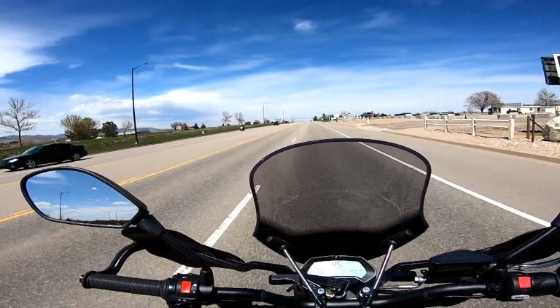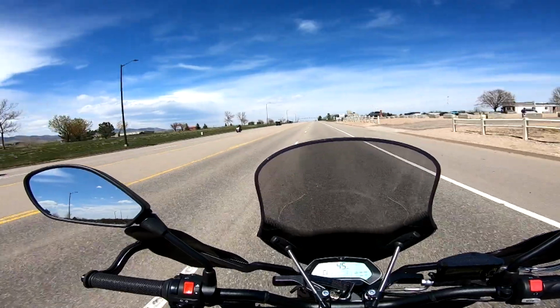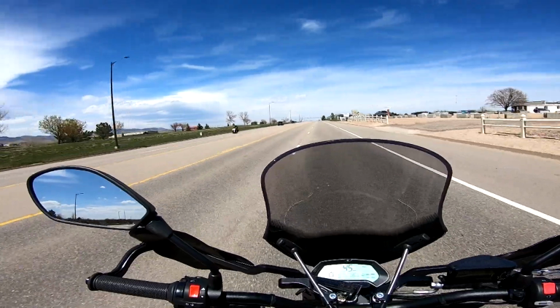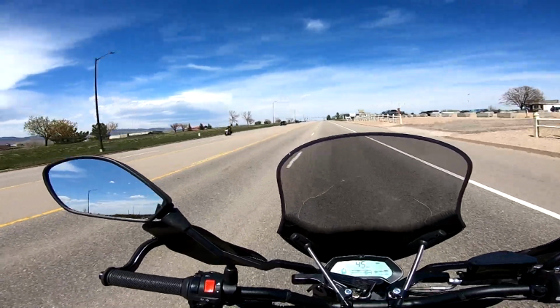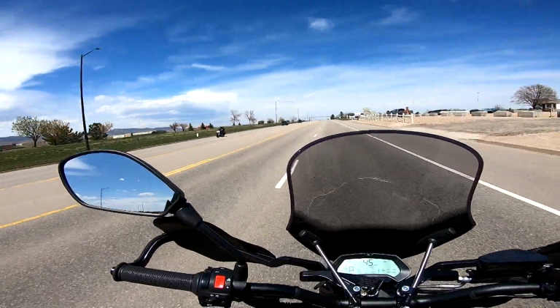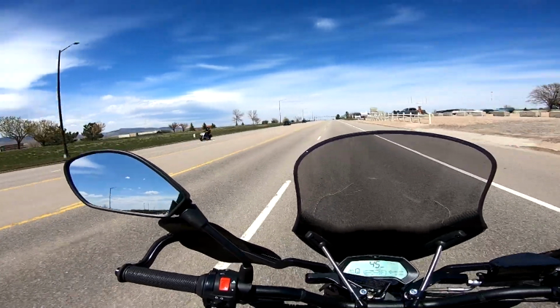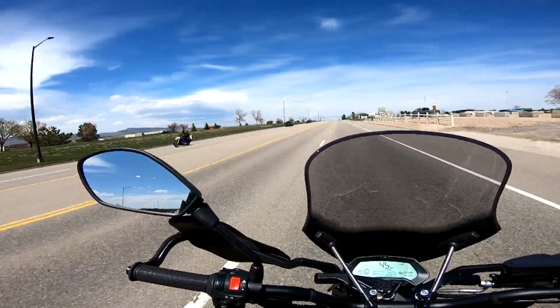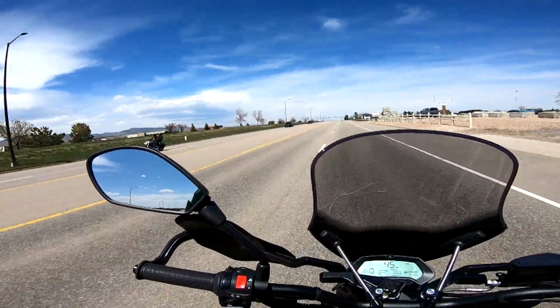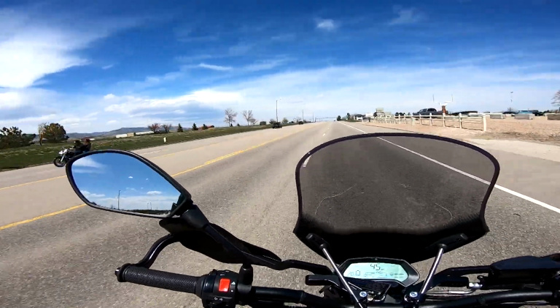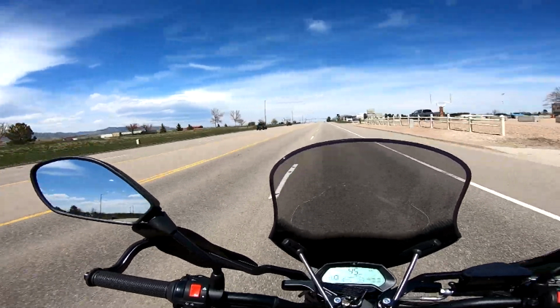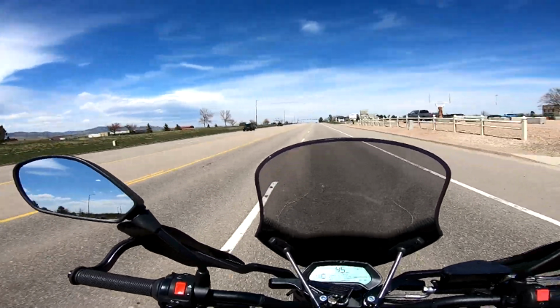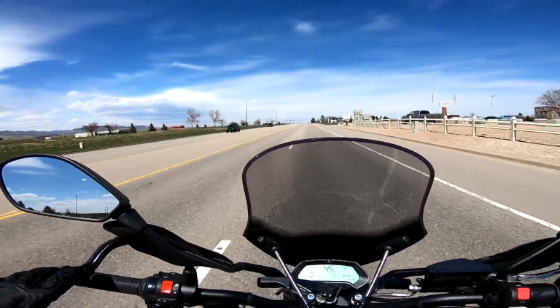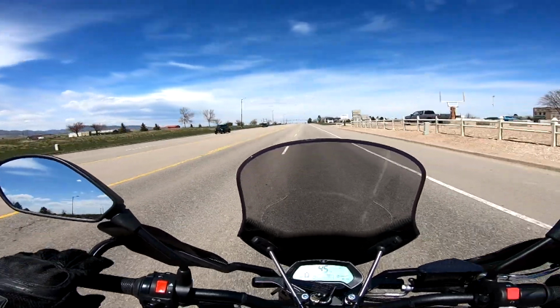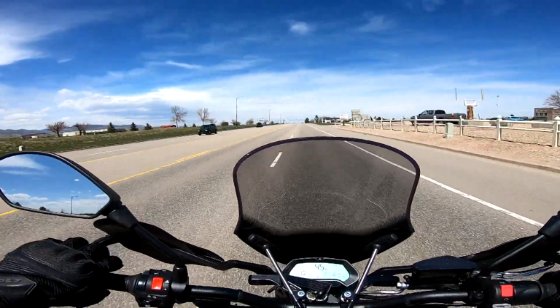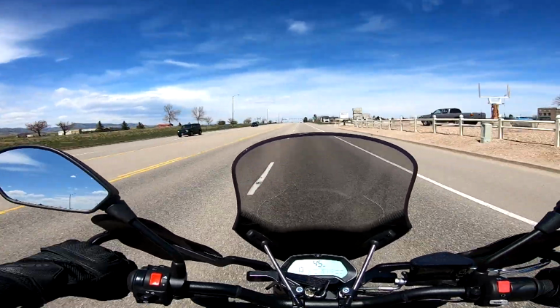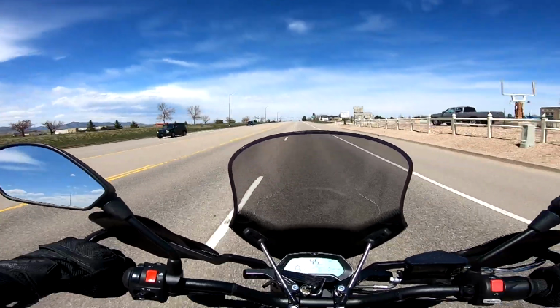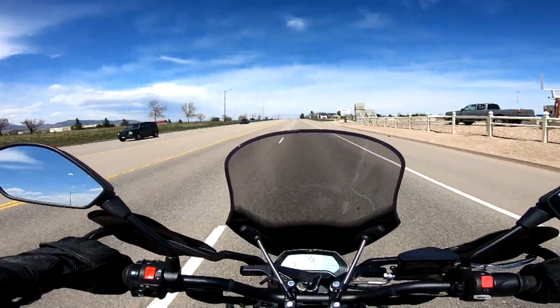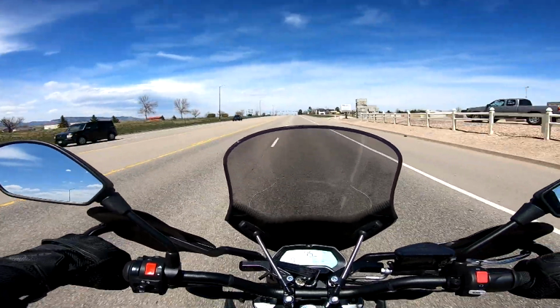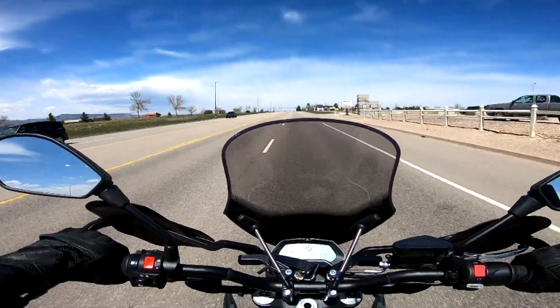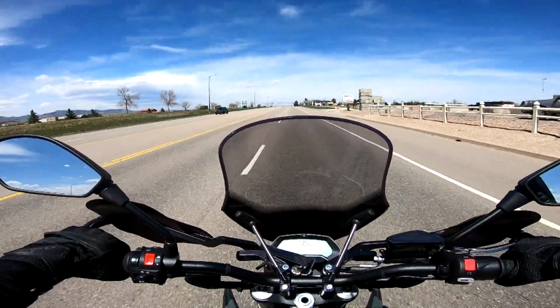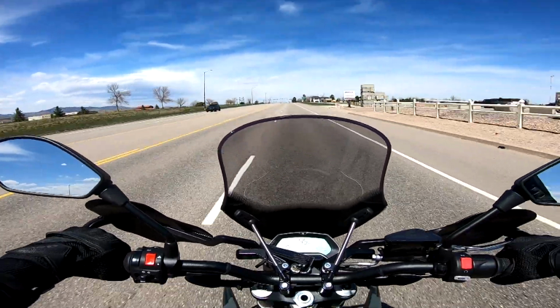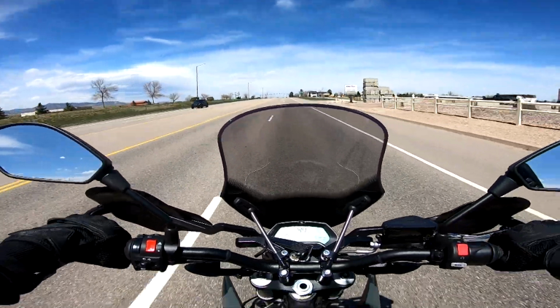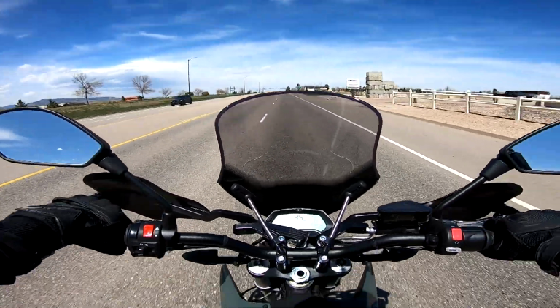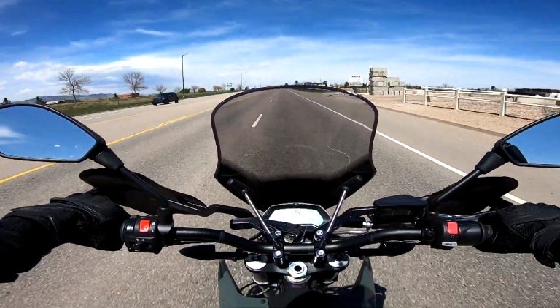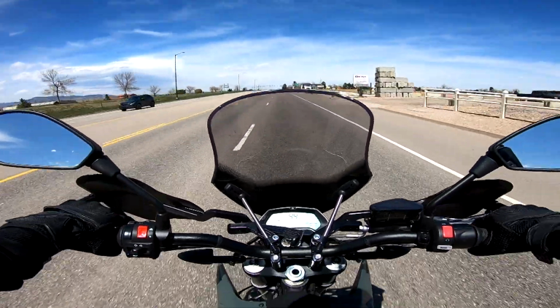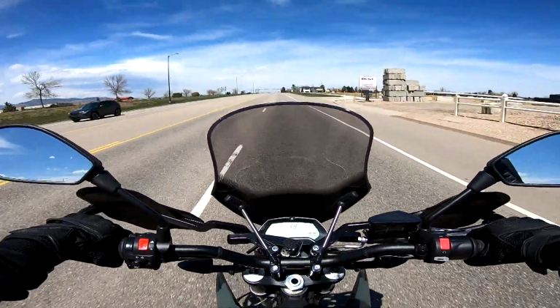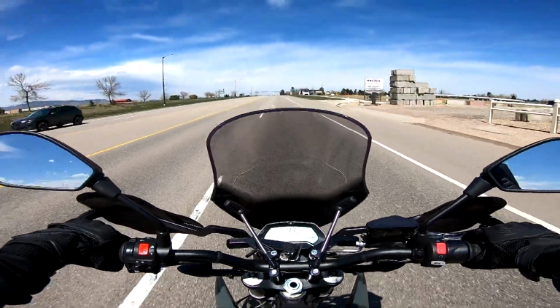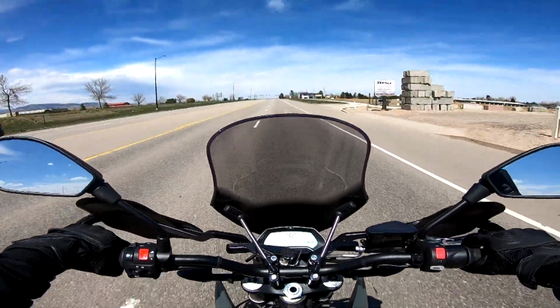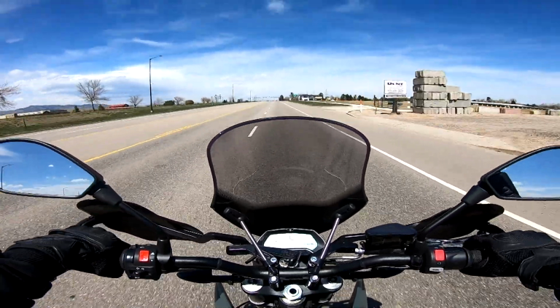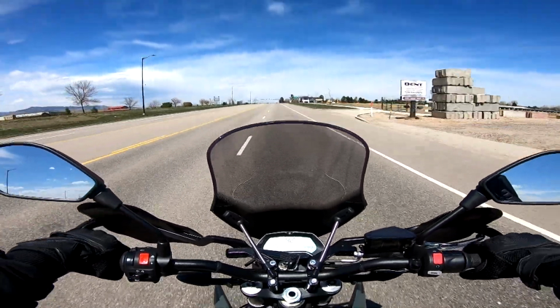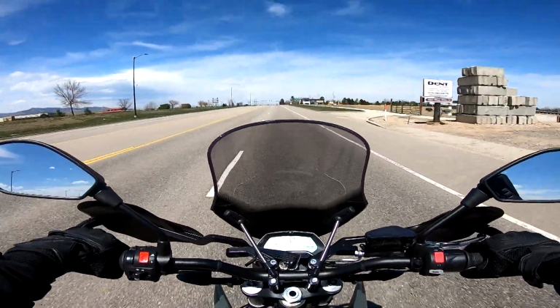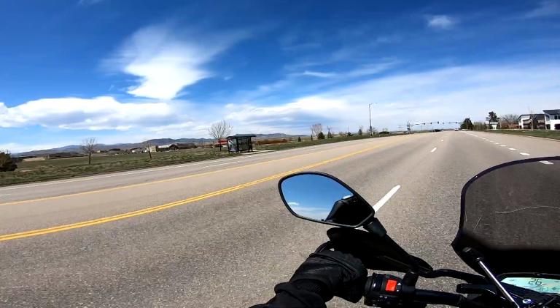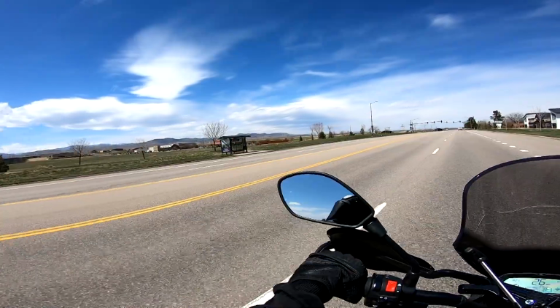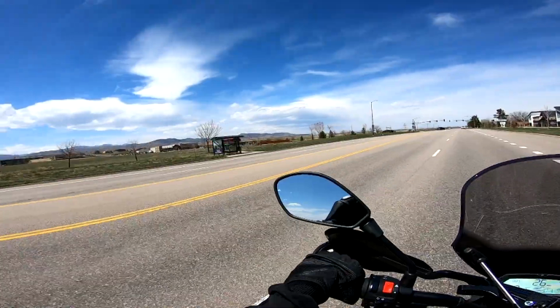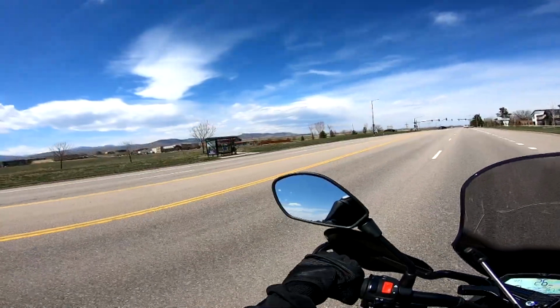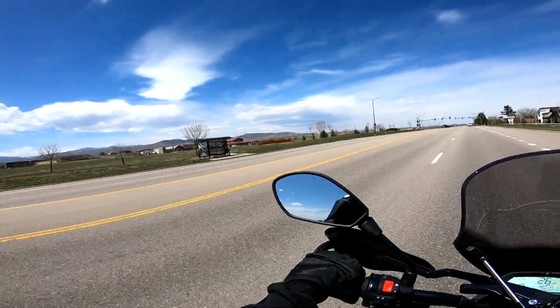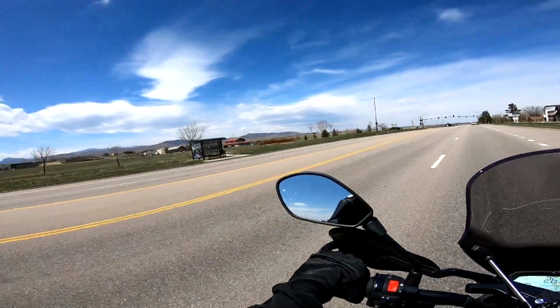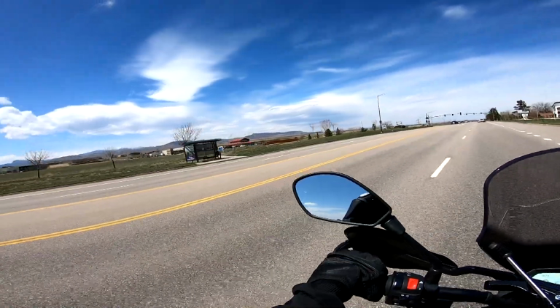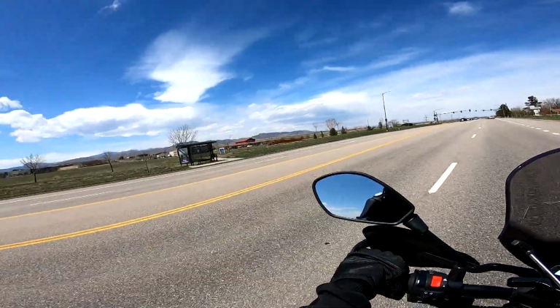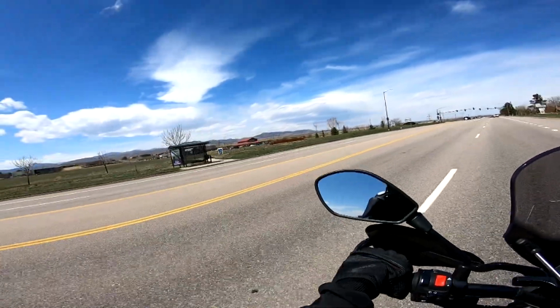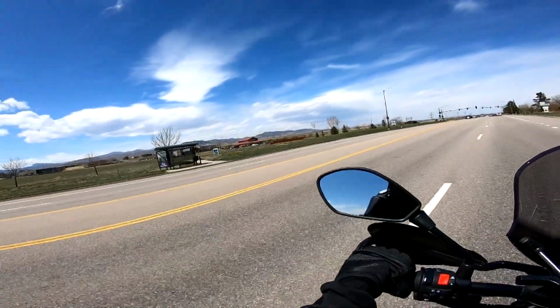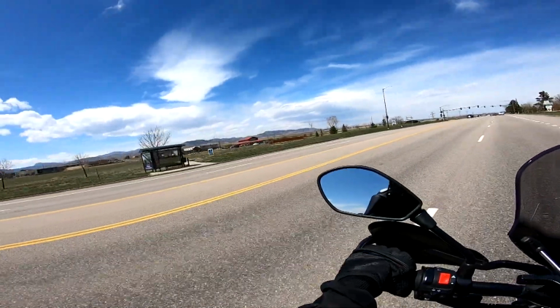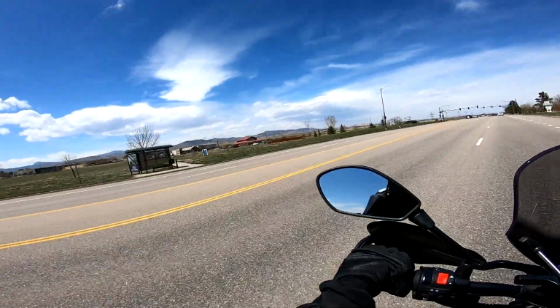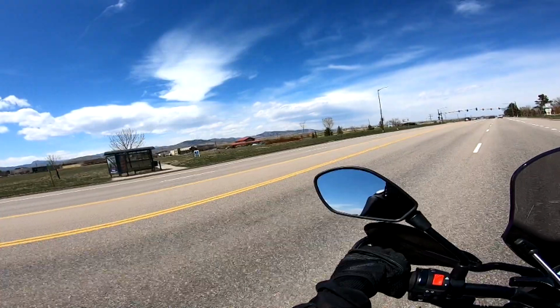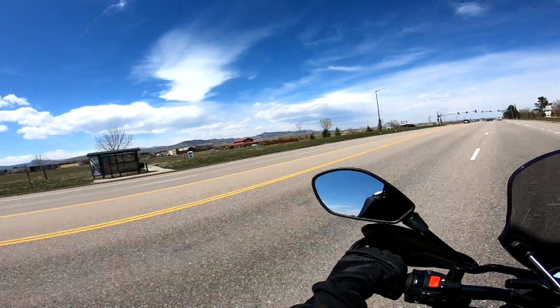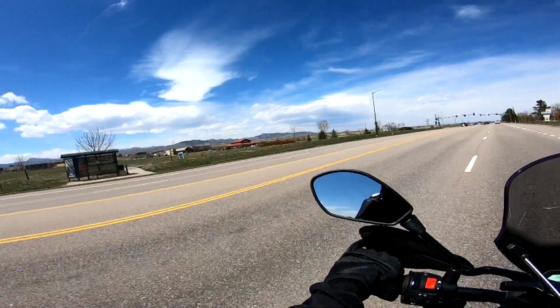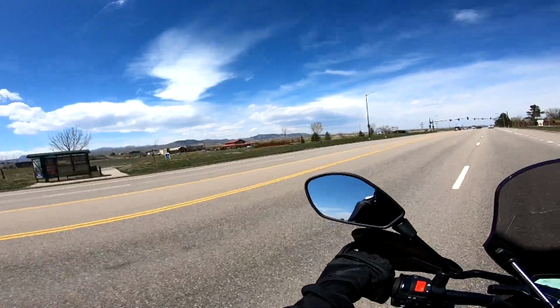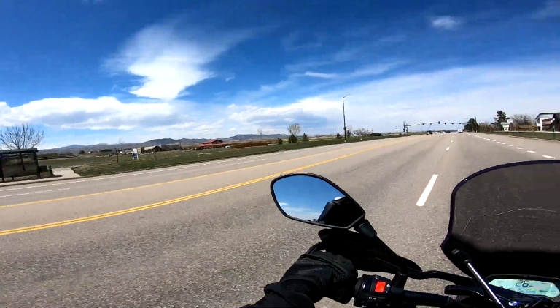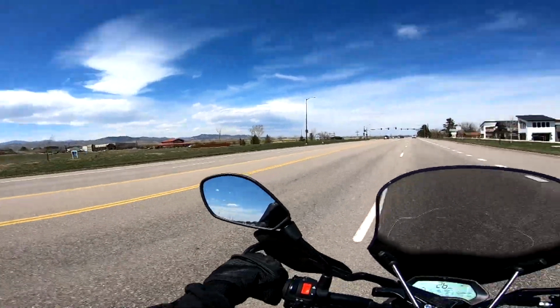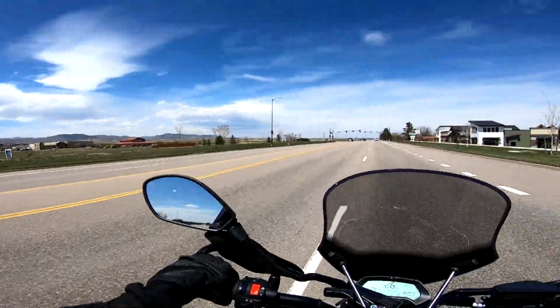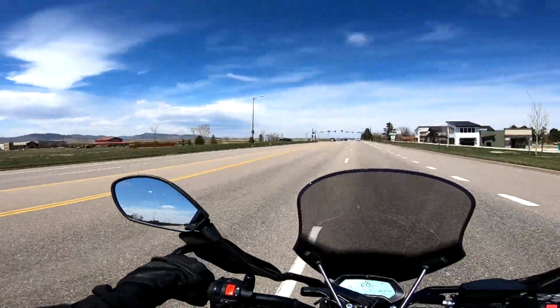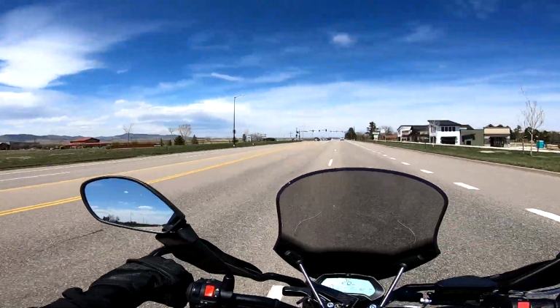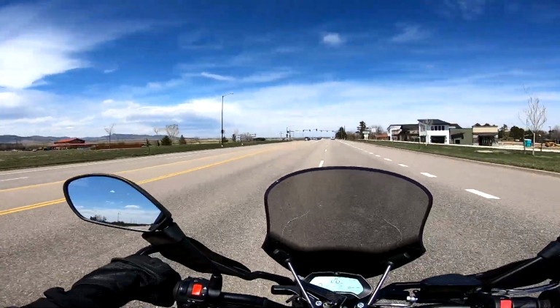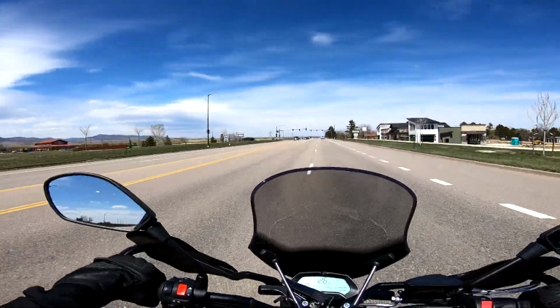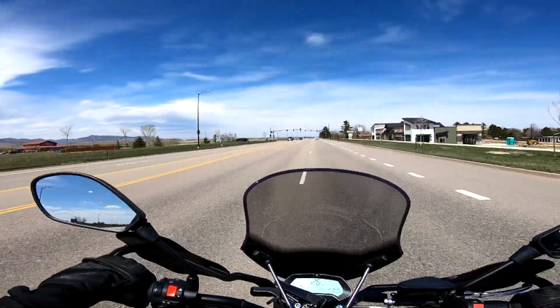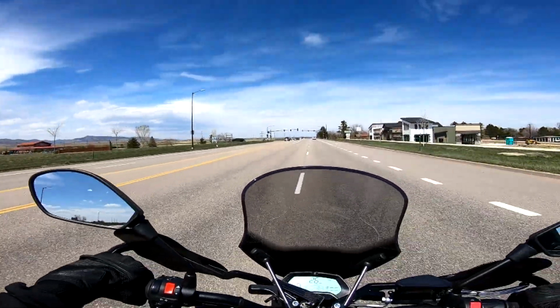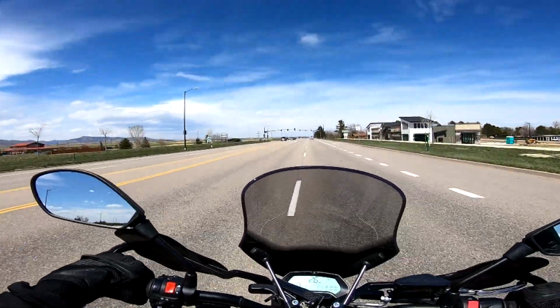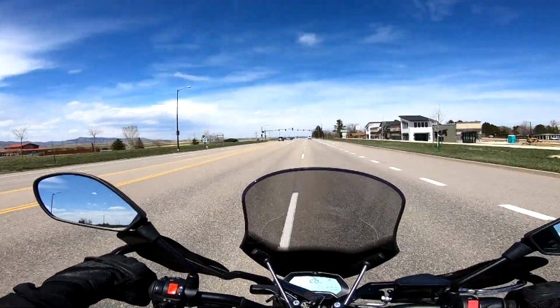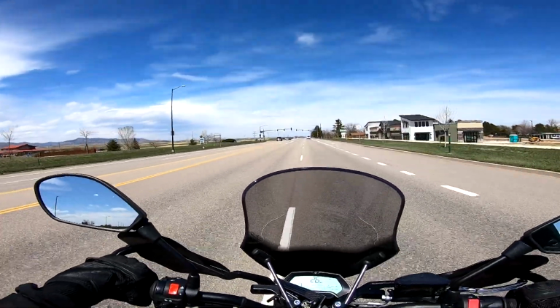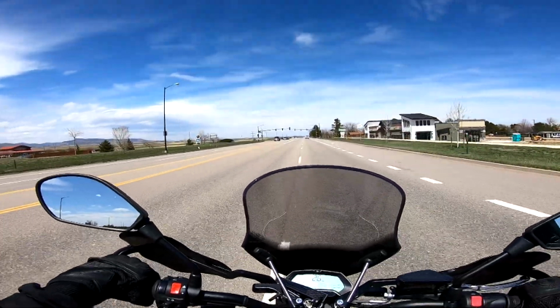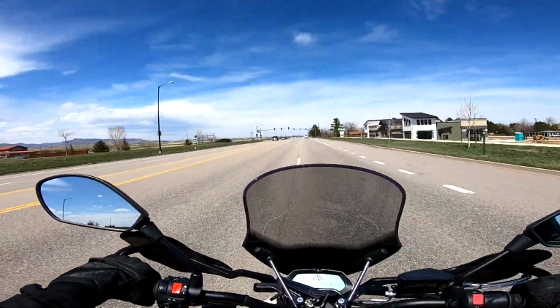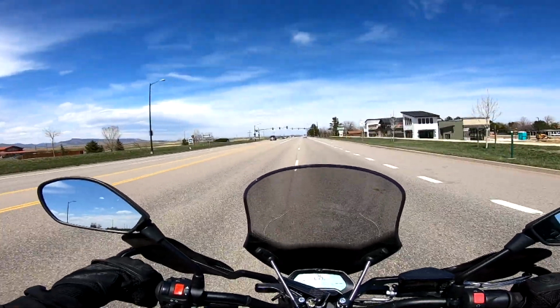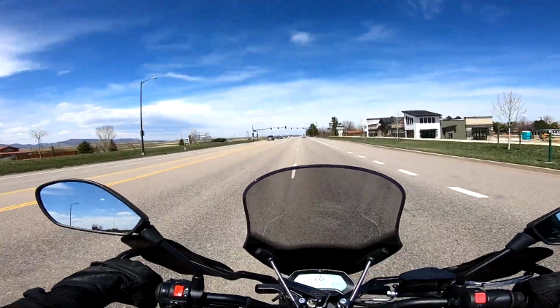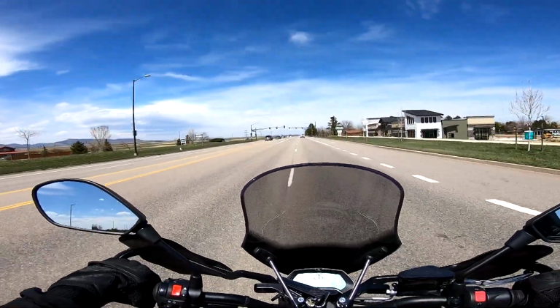Lane splitting with this bike is definitely recommended. We got away from the Harley — look at these views, such a nice day.